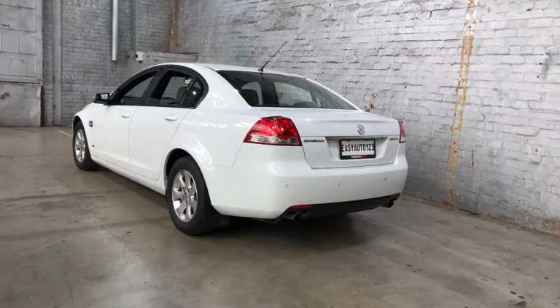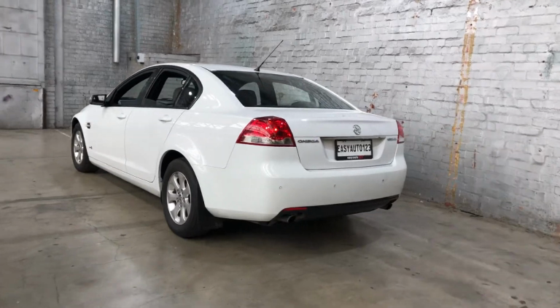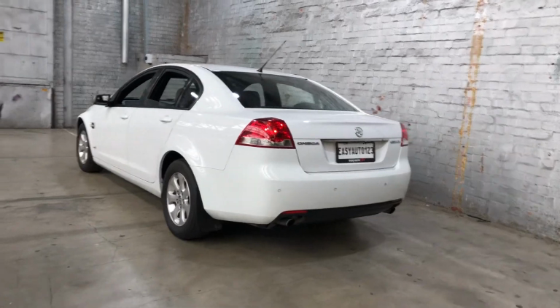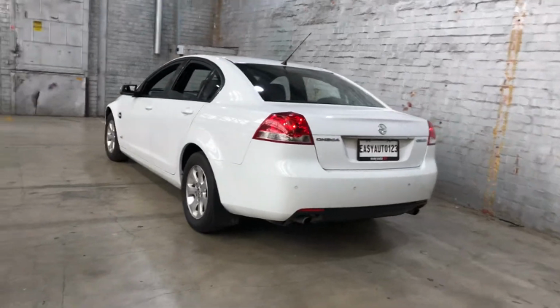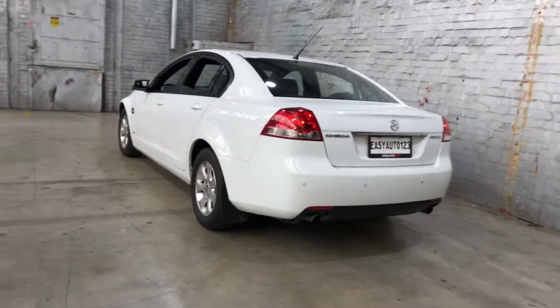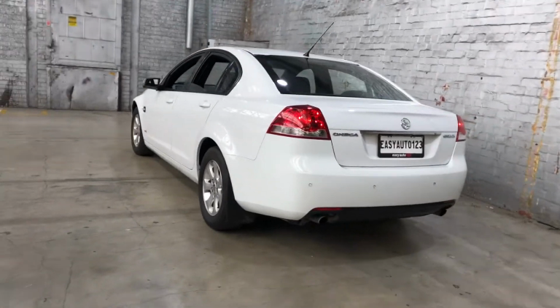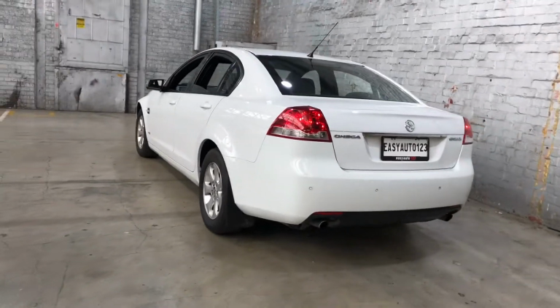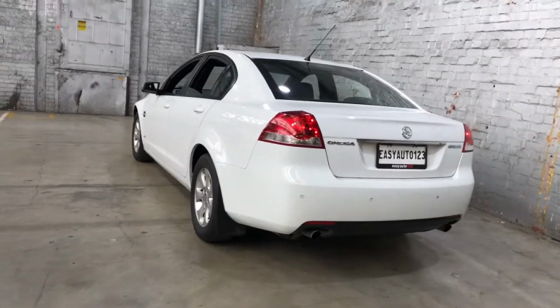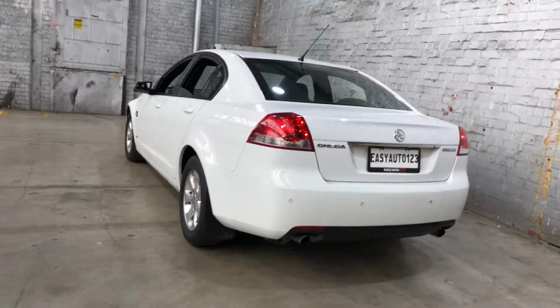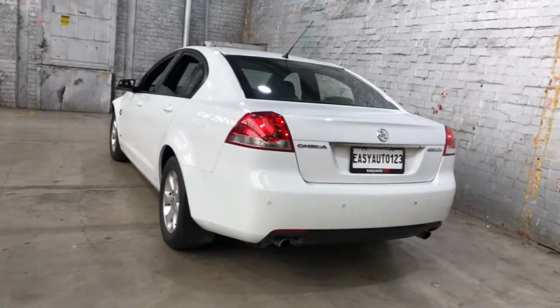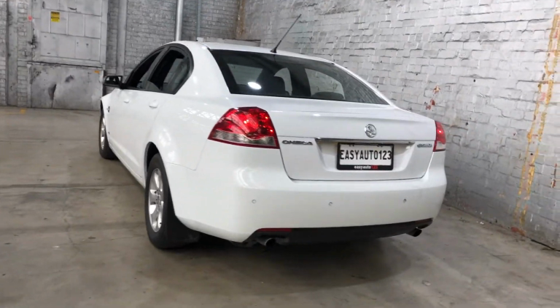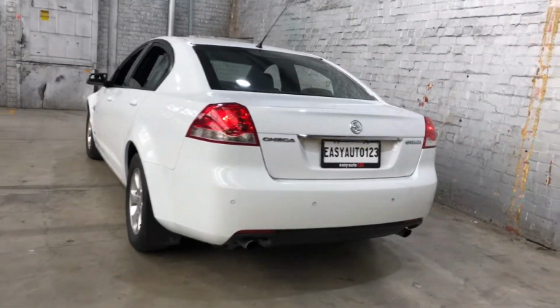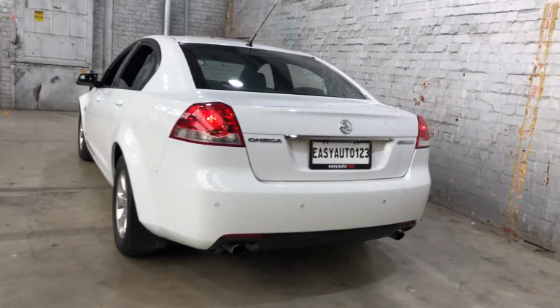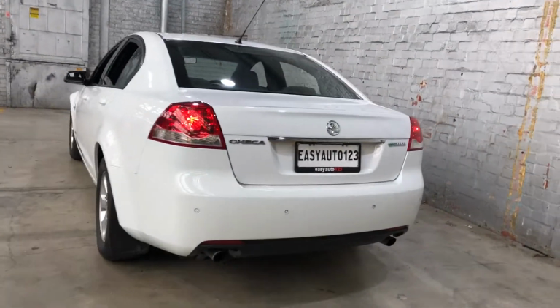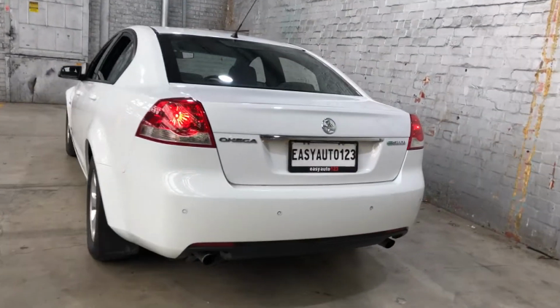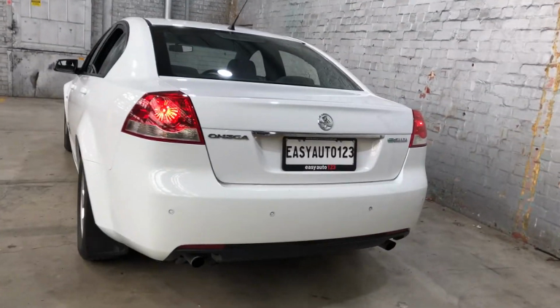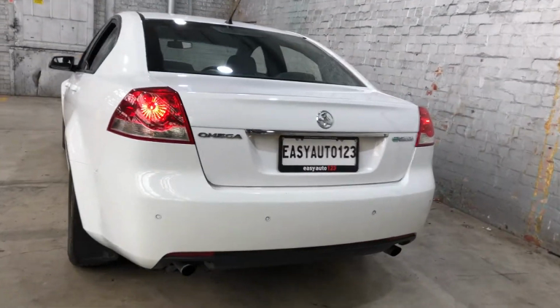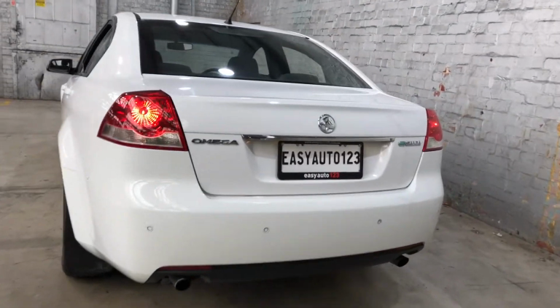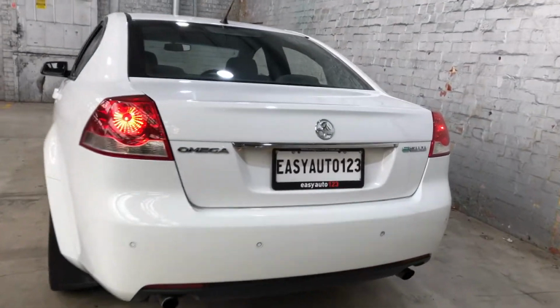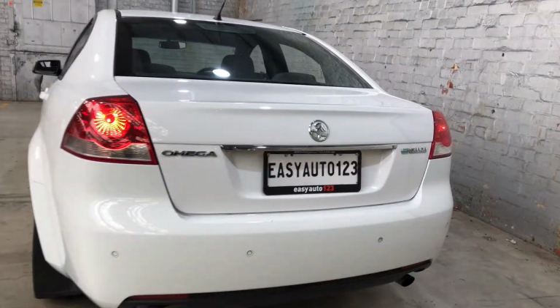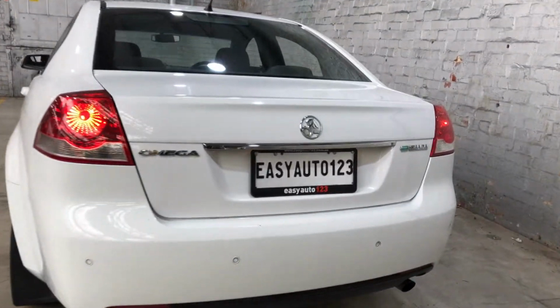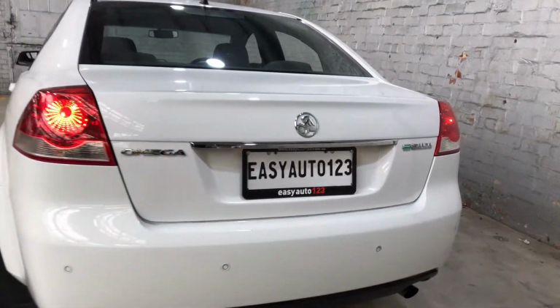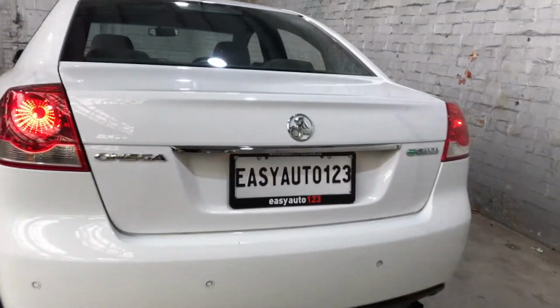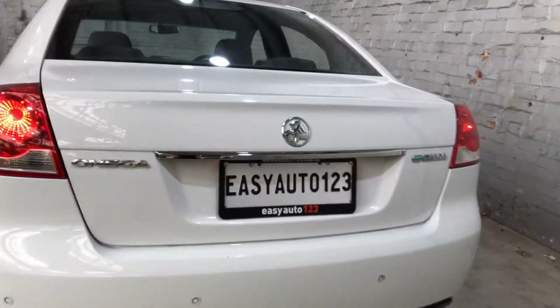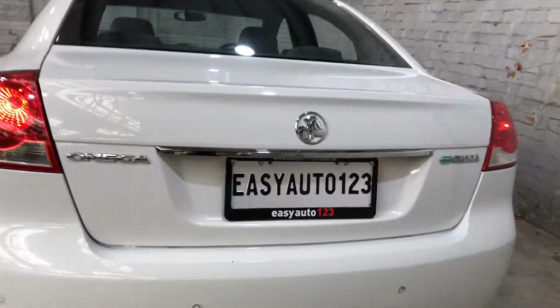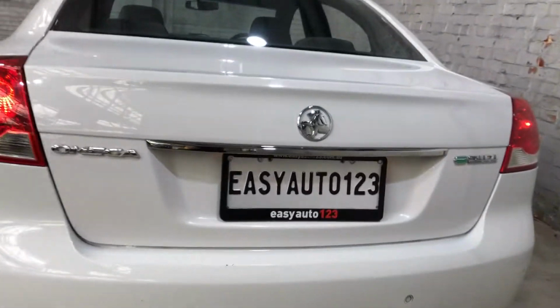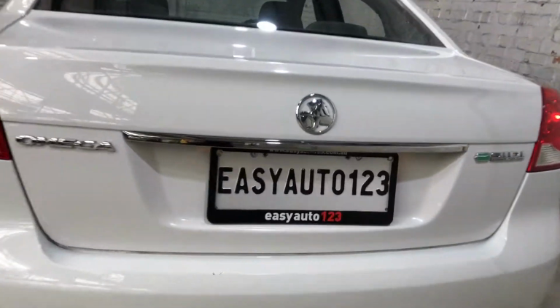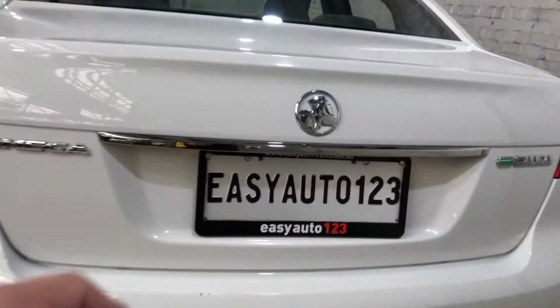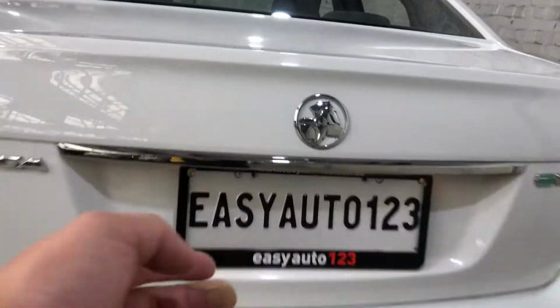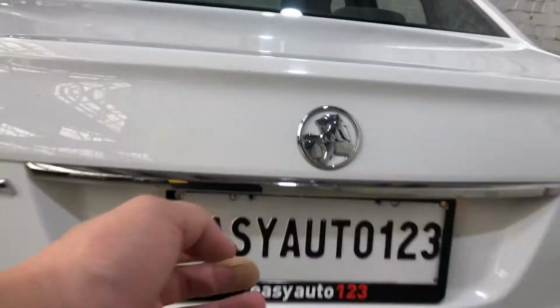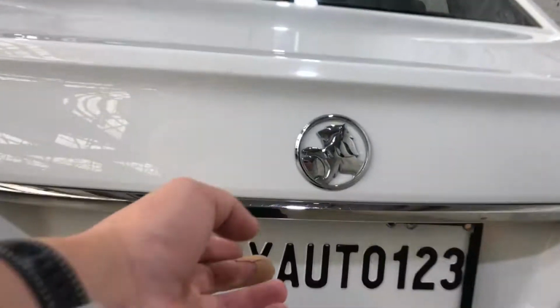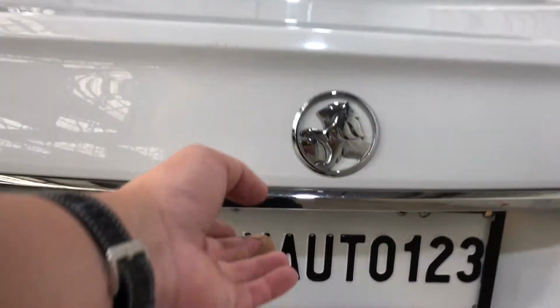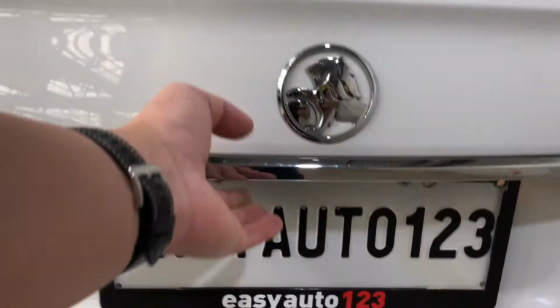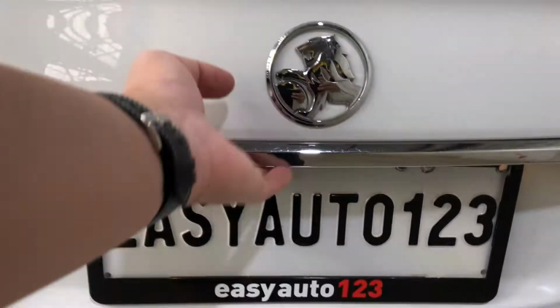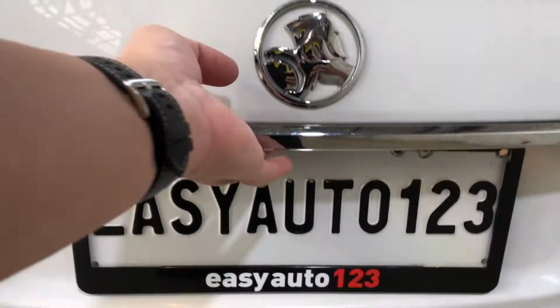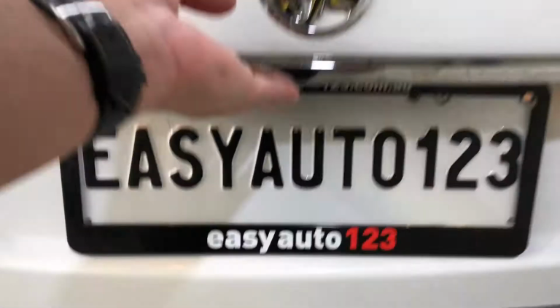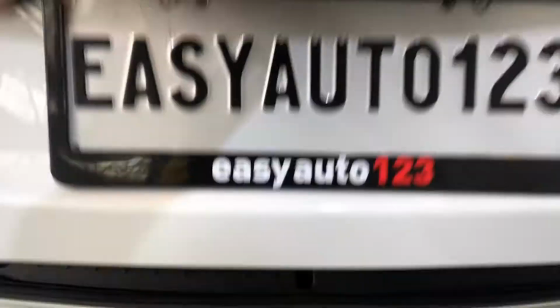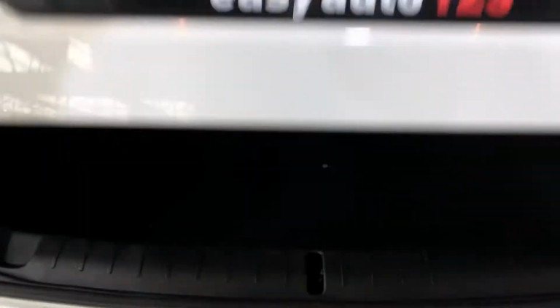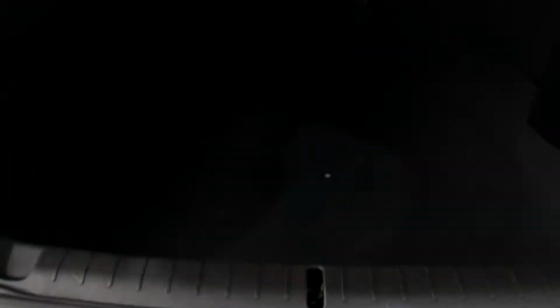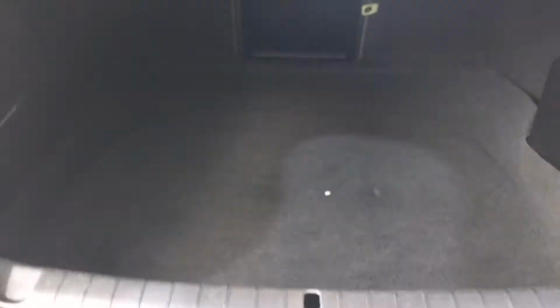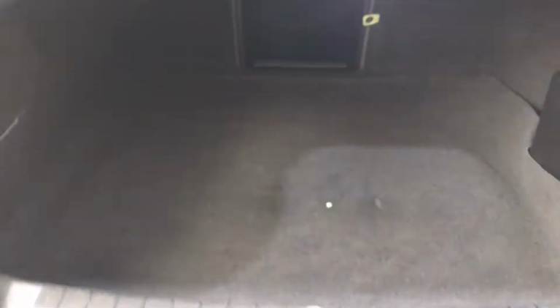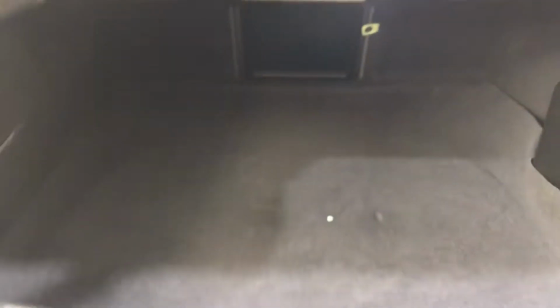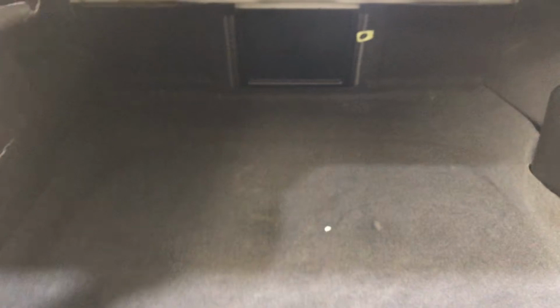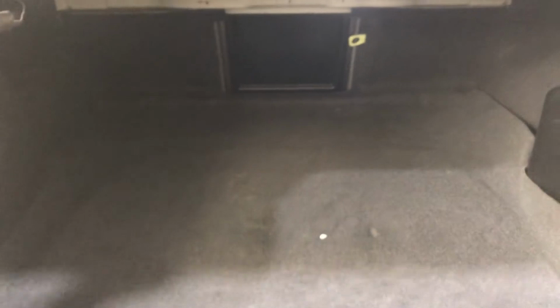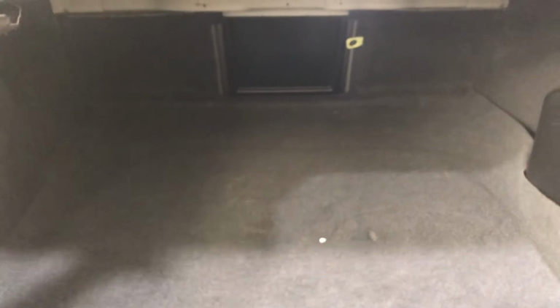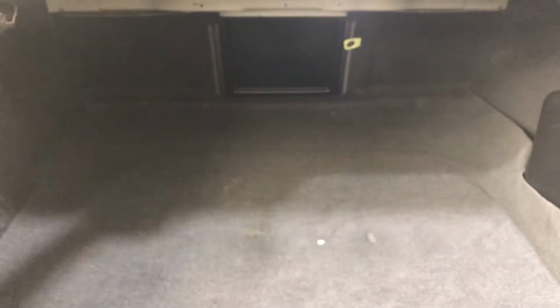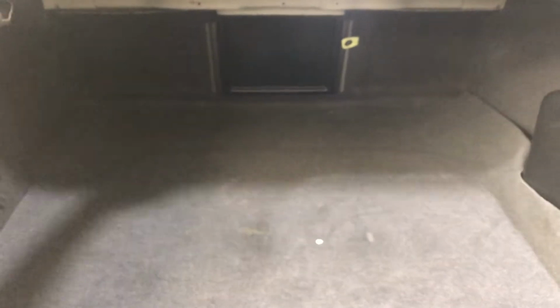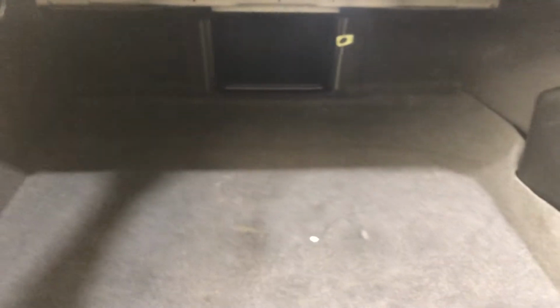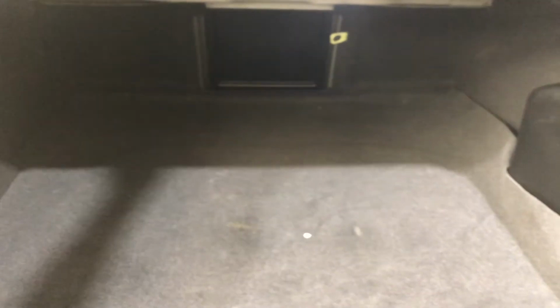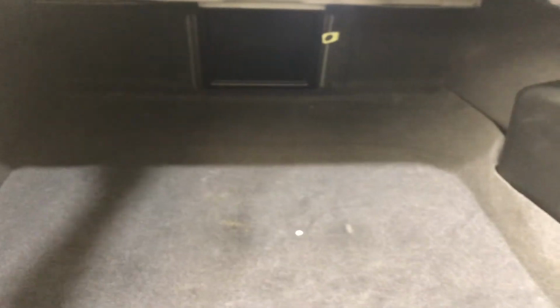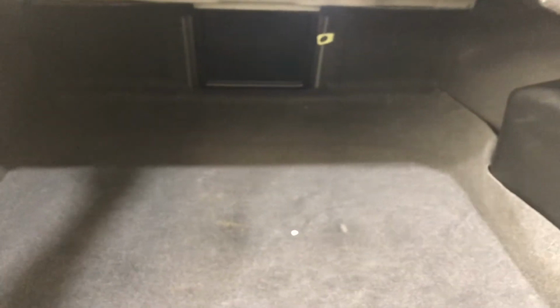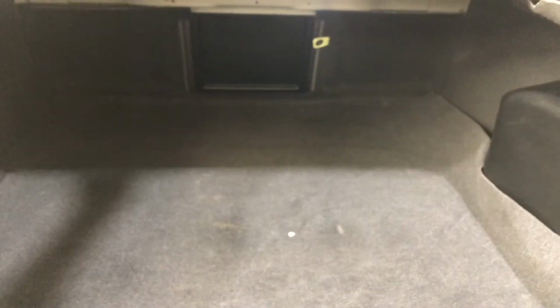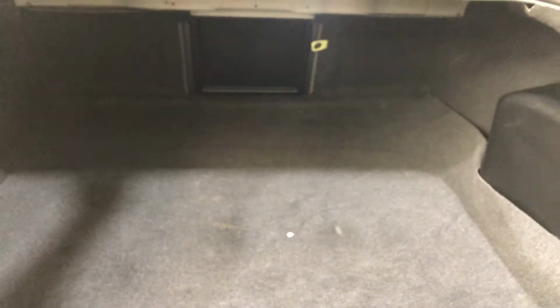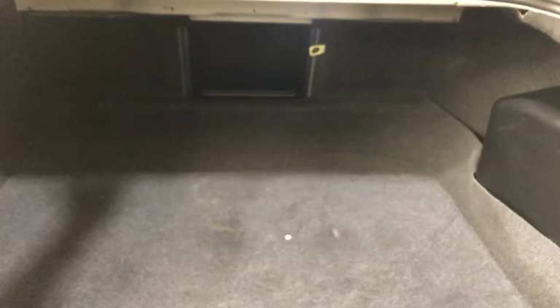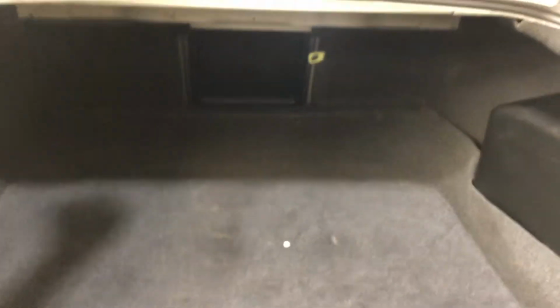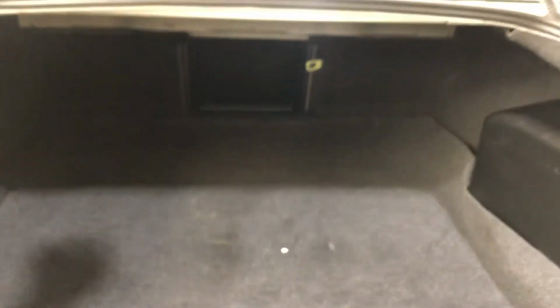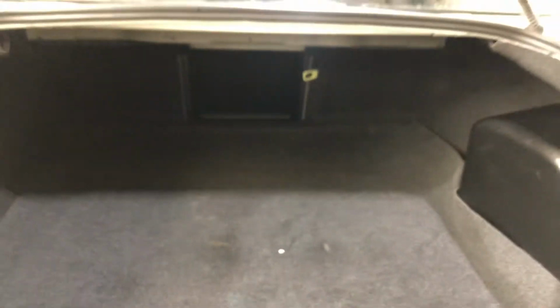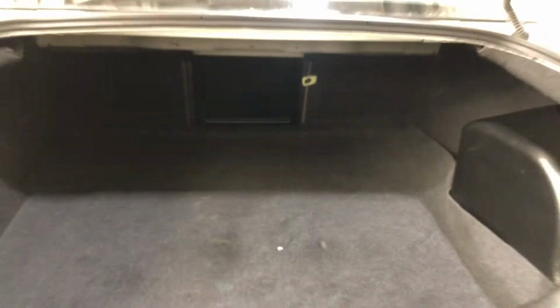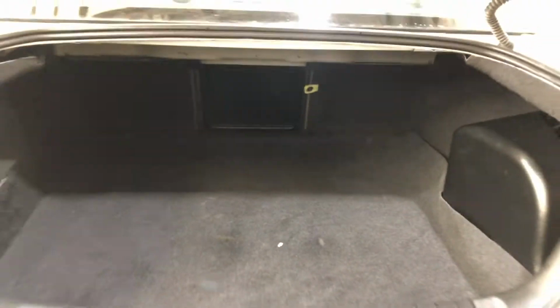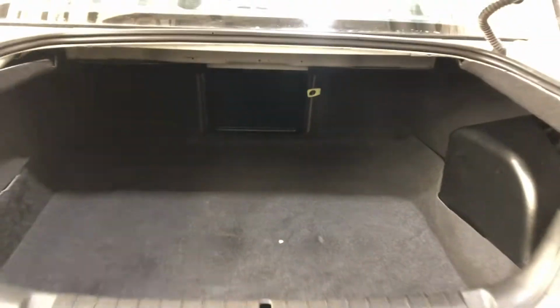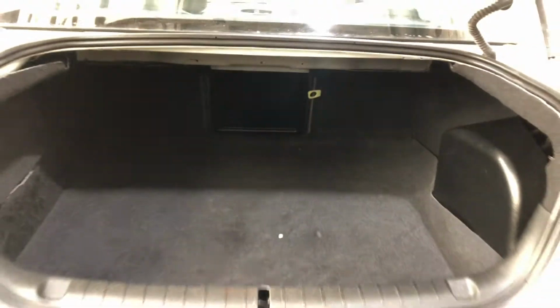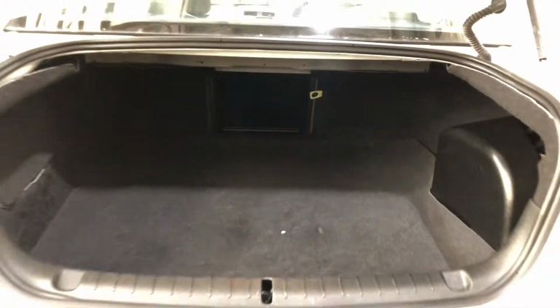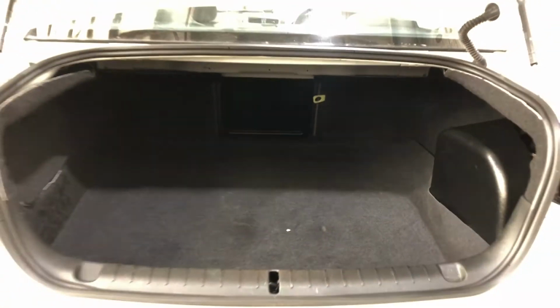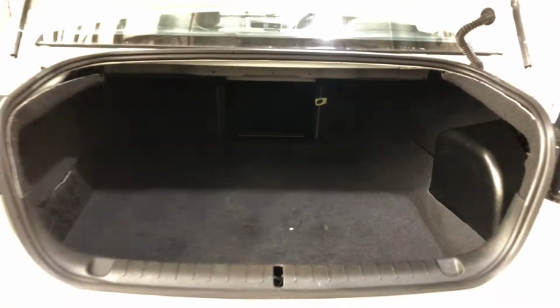As we jump into the boot here, getting a family size sedan, you know you're going to get plenty of boot space at the back.